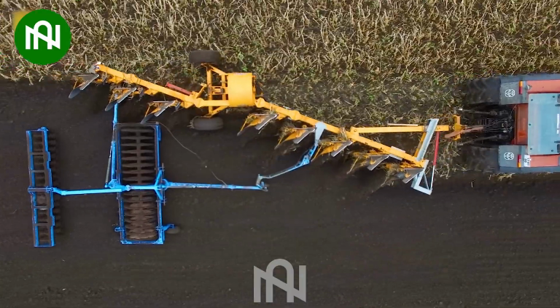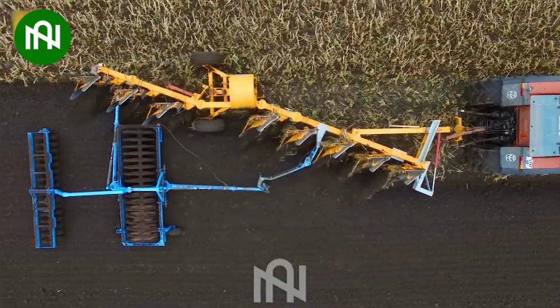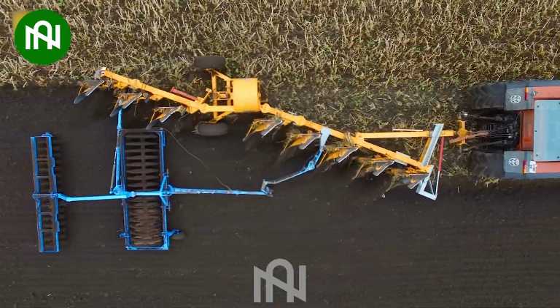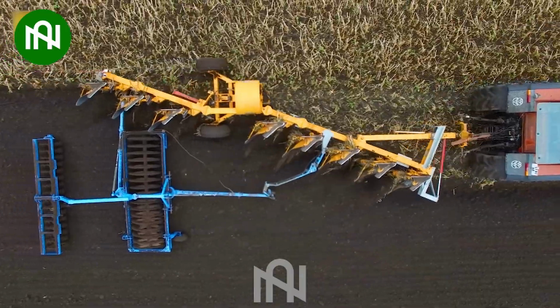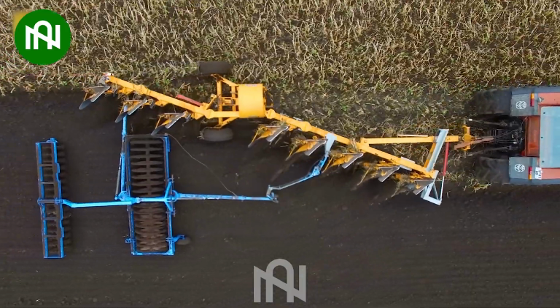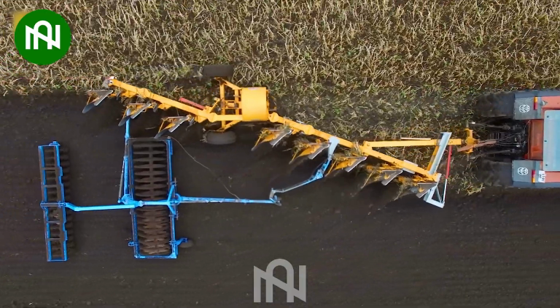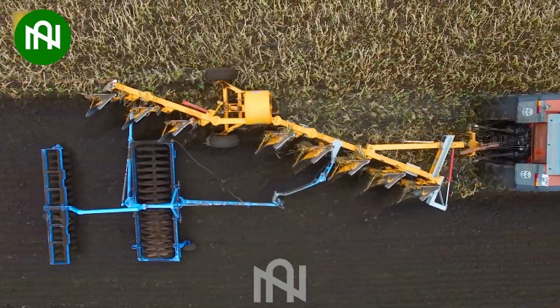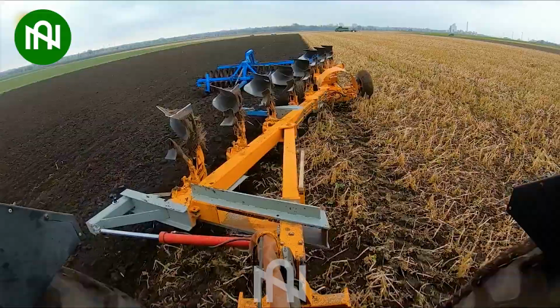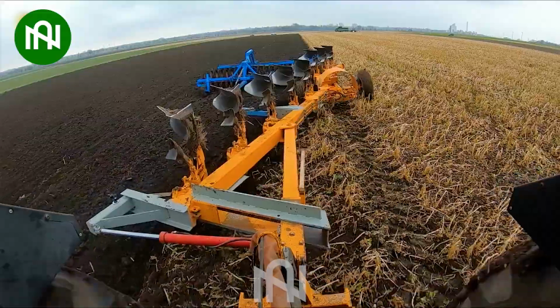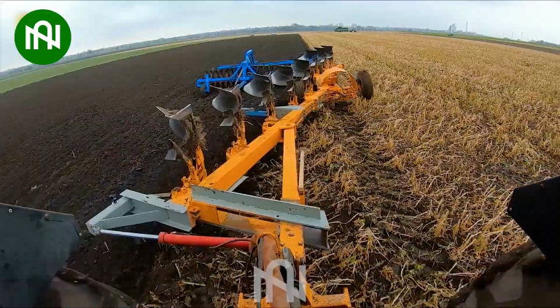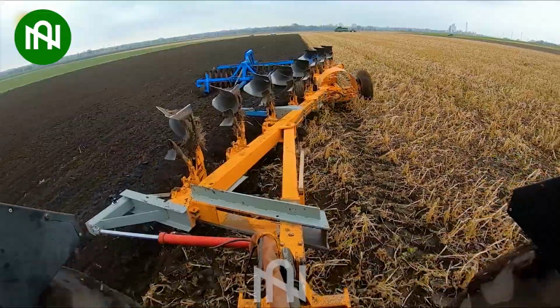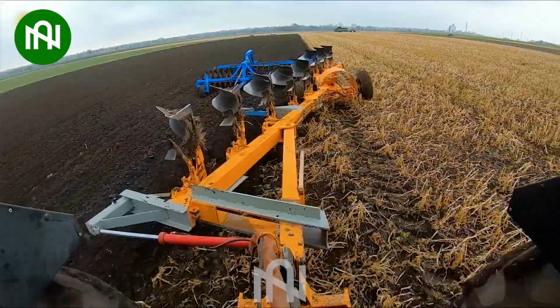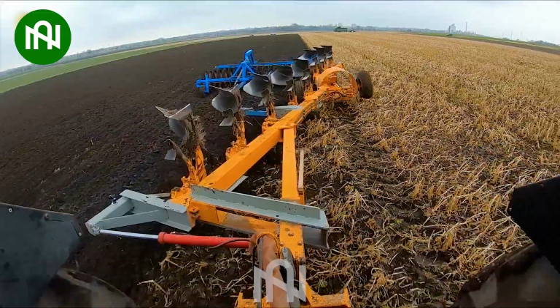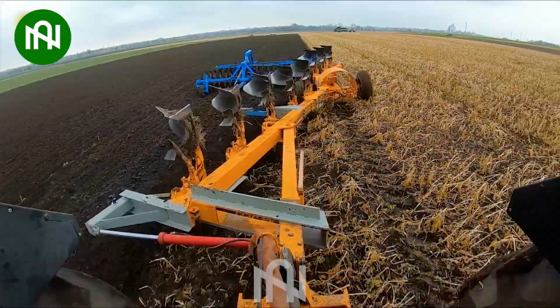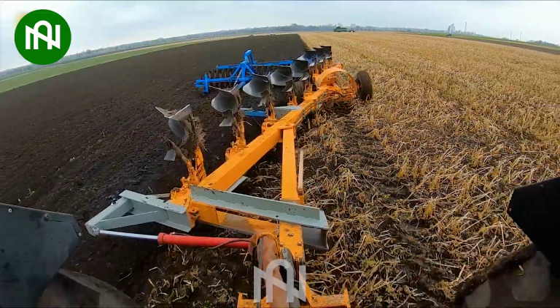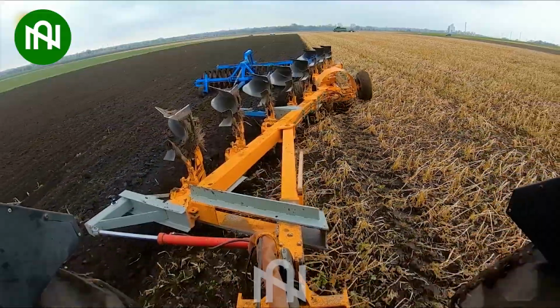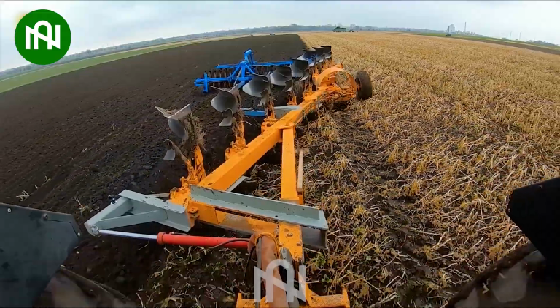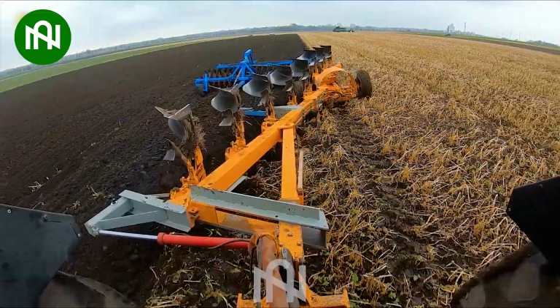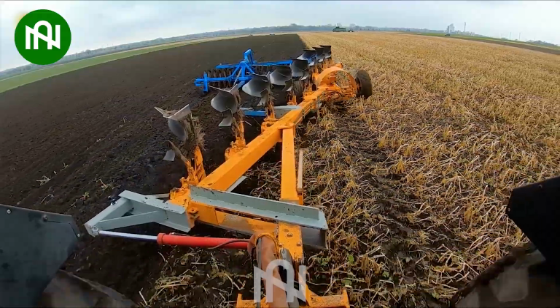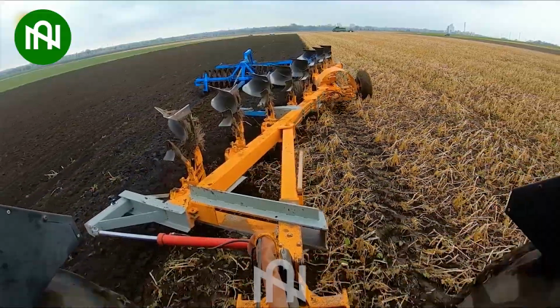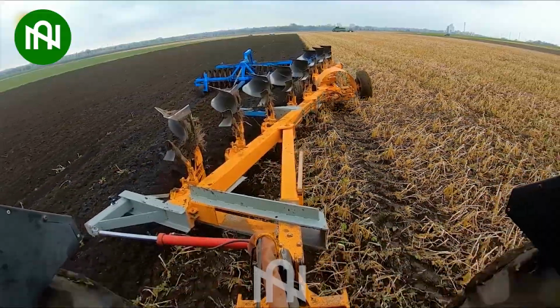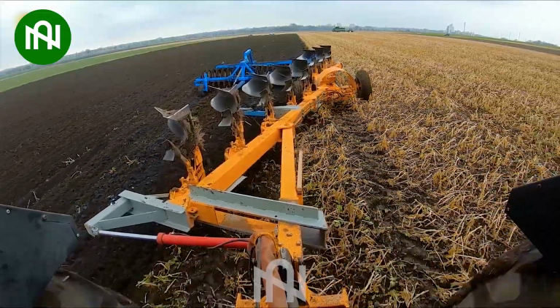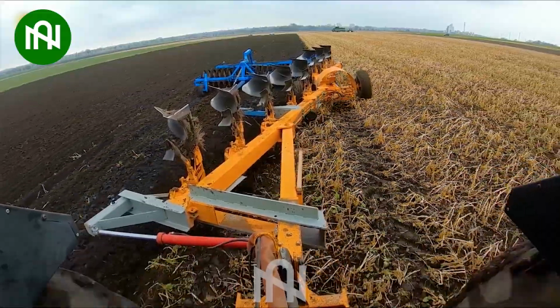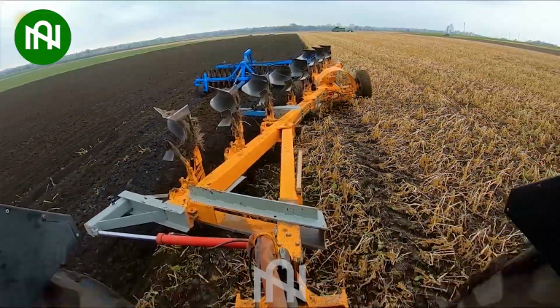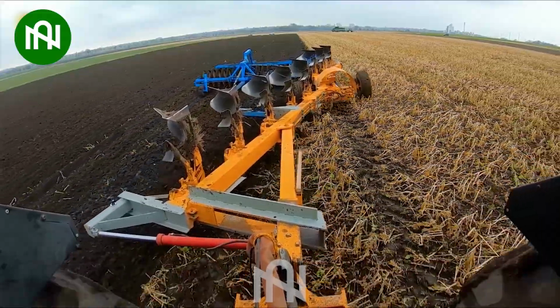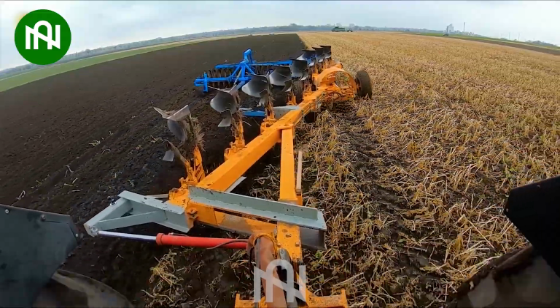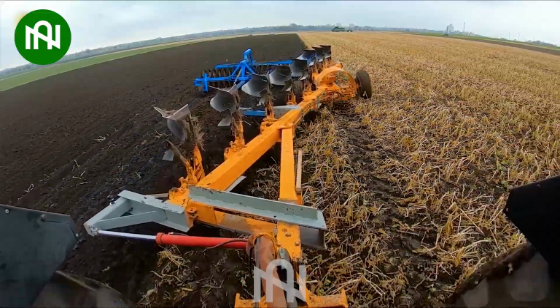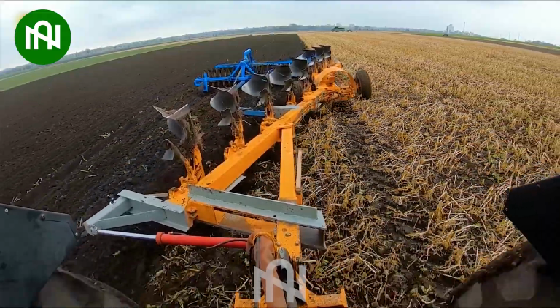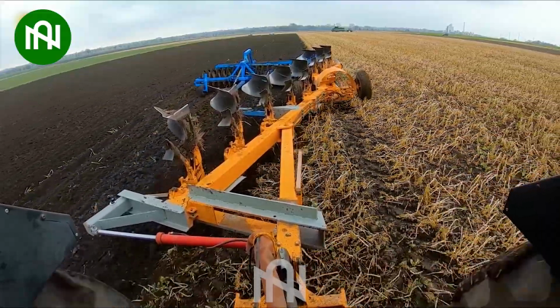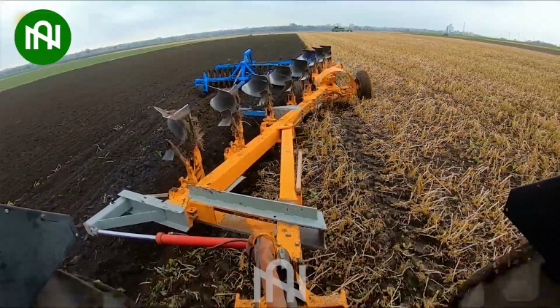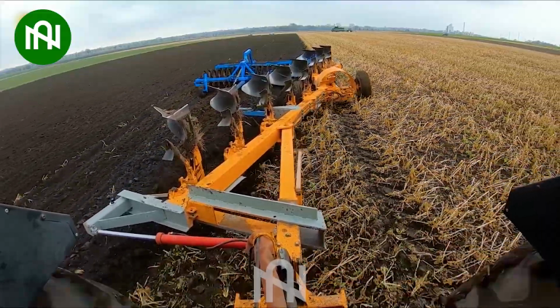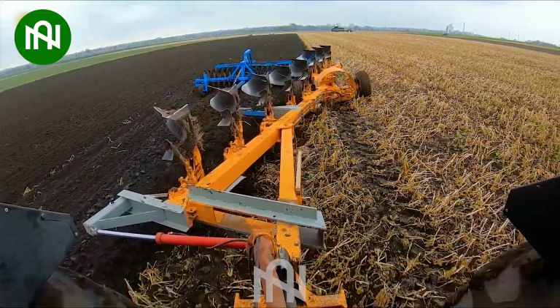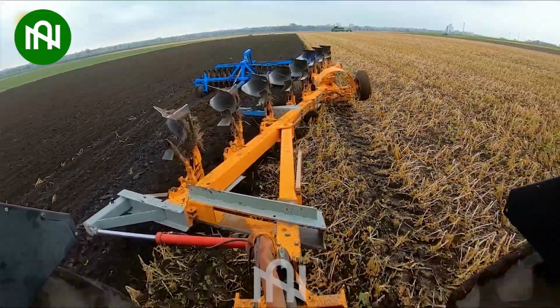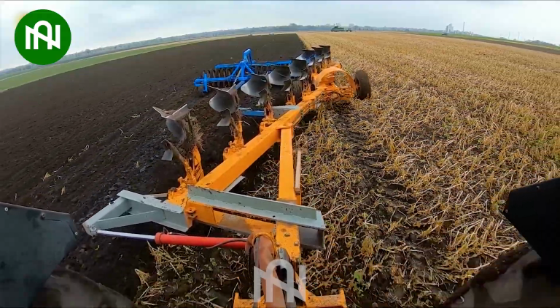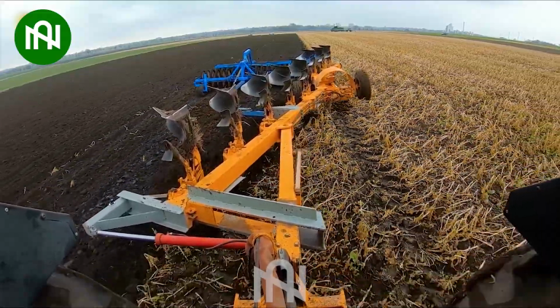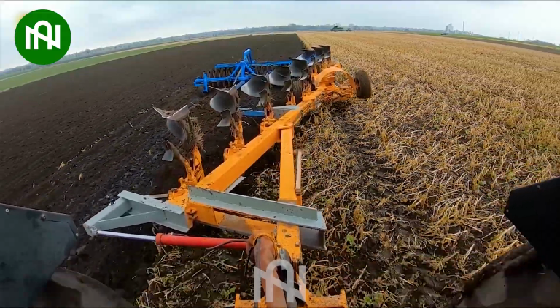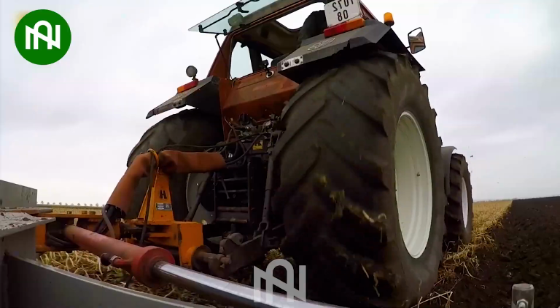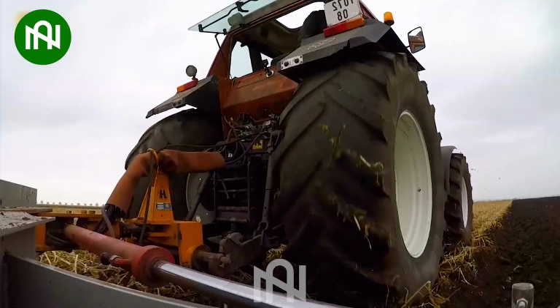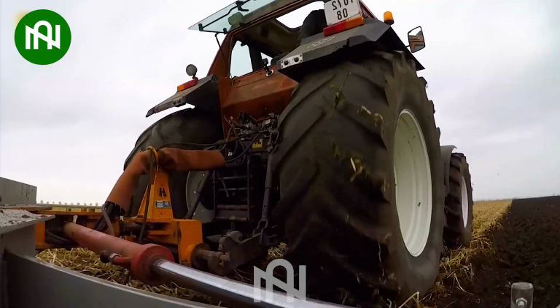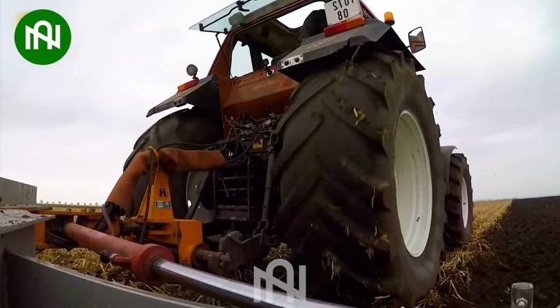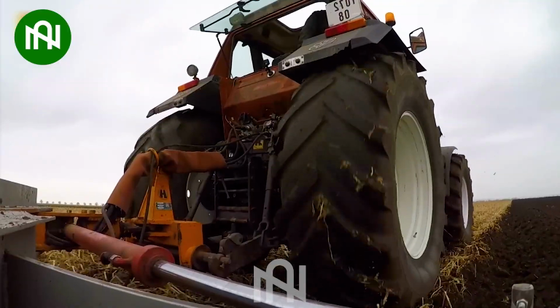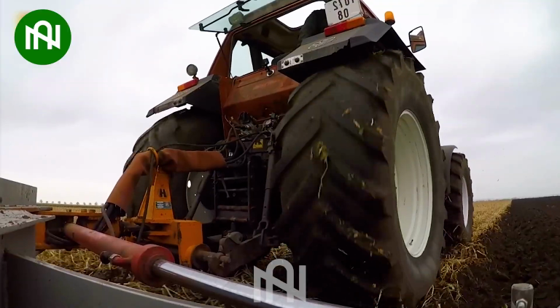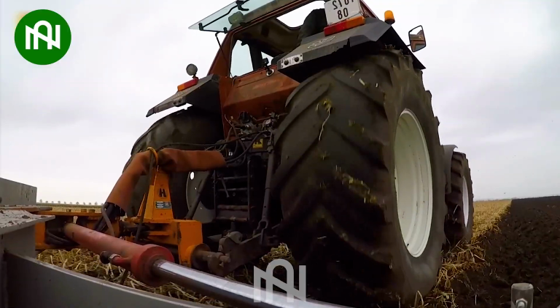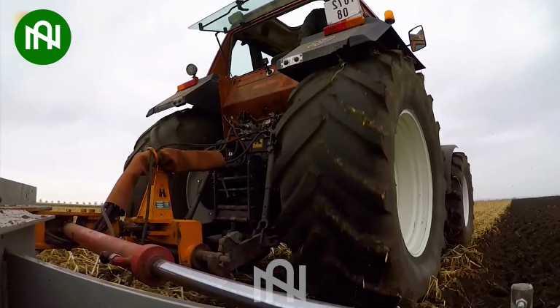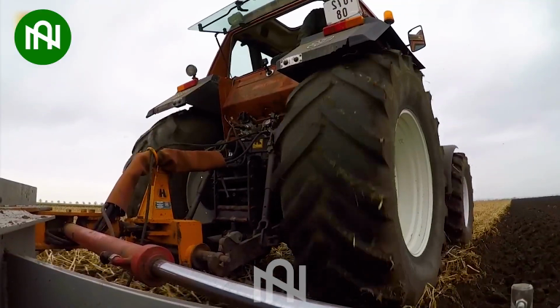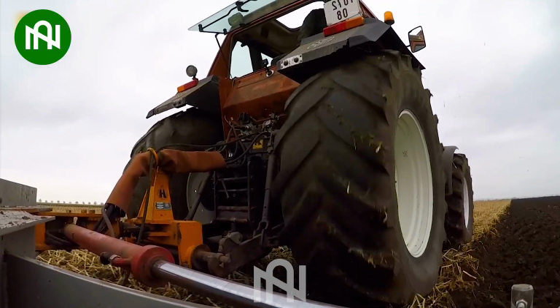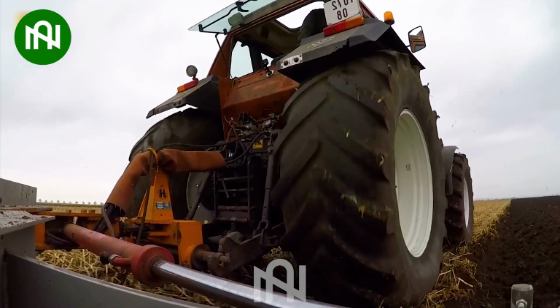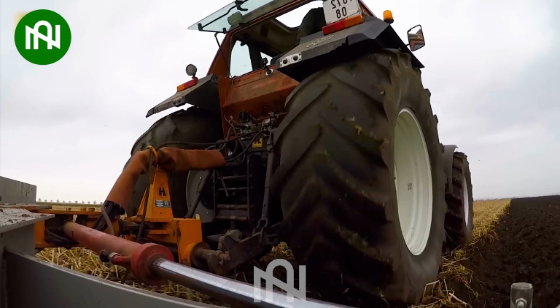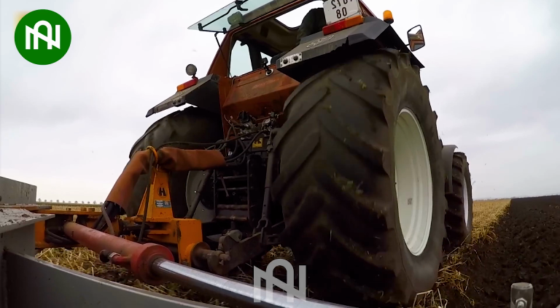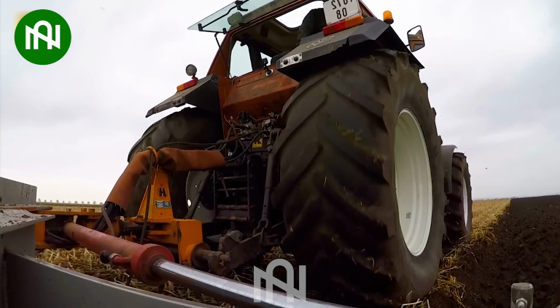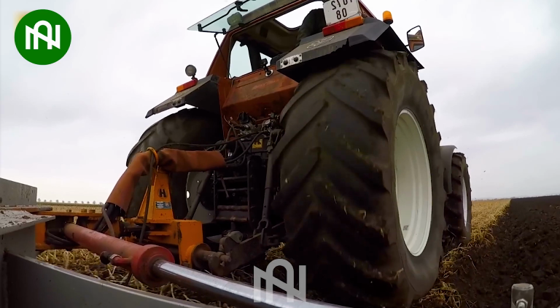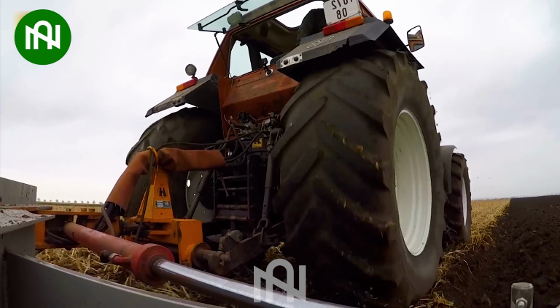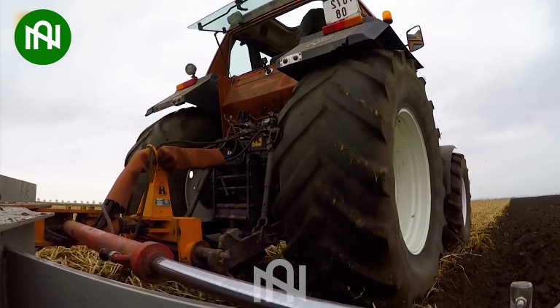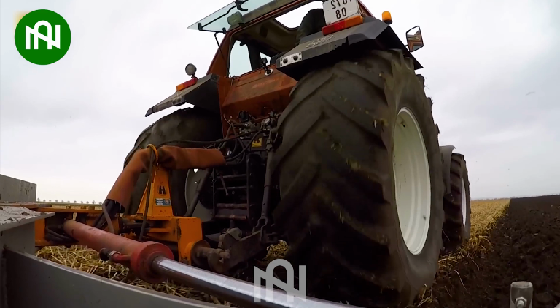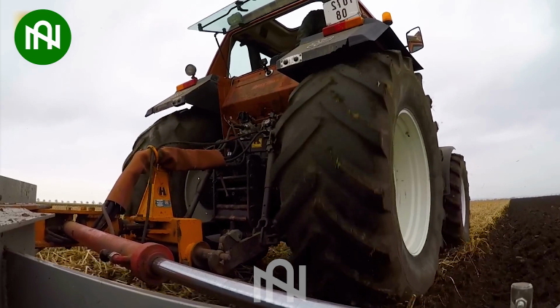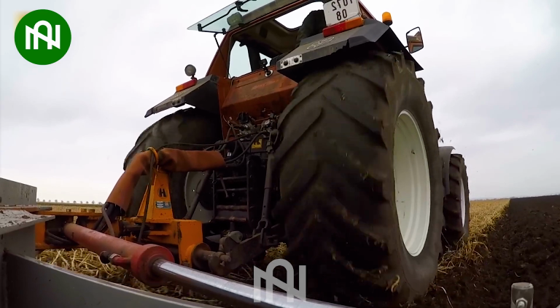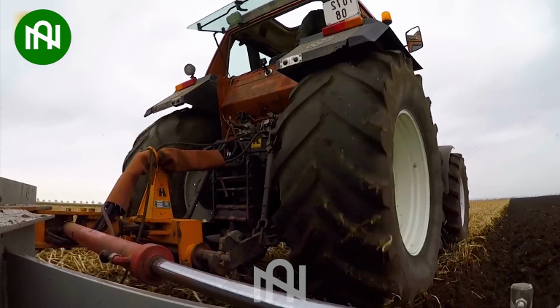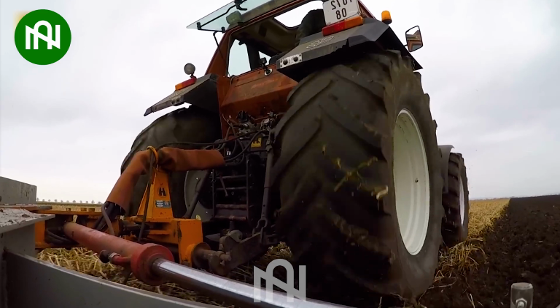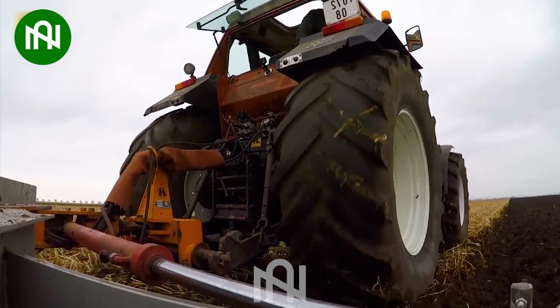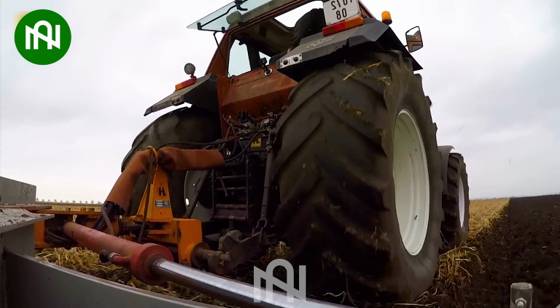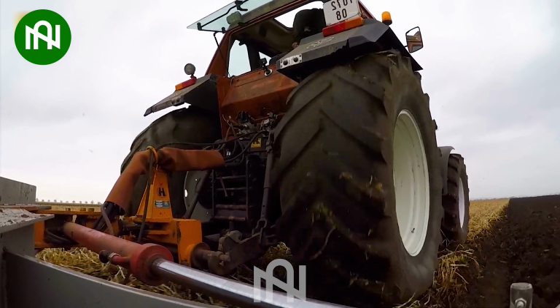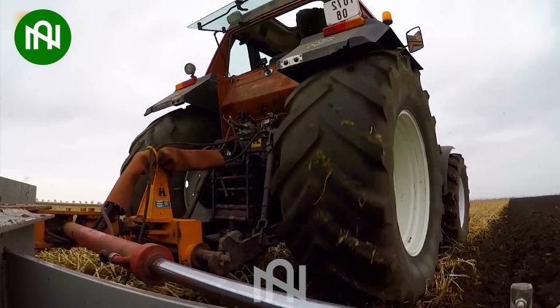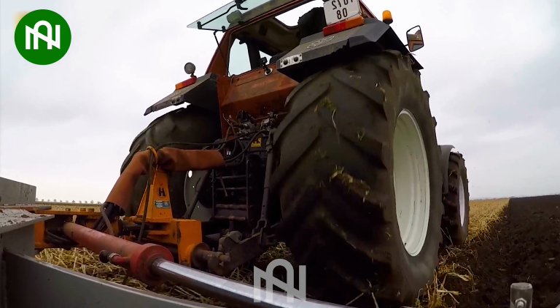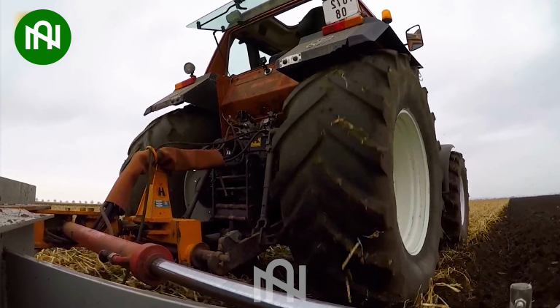This particular plough can manage tasks roughly 50 times more than what an average person can handle.